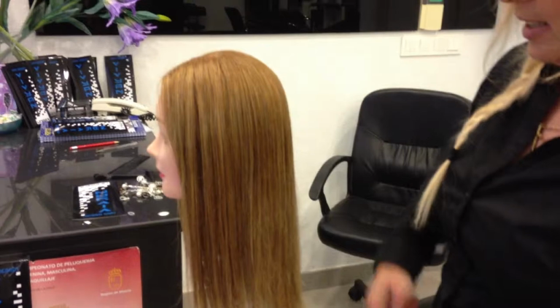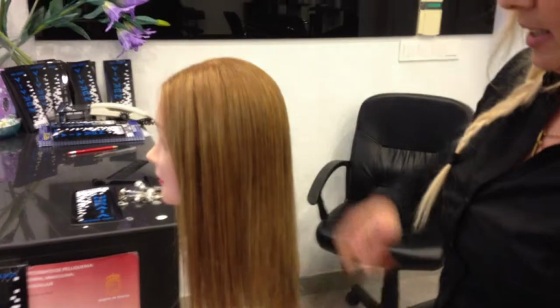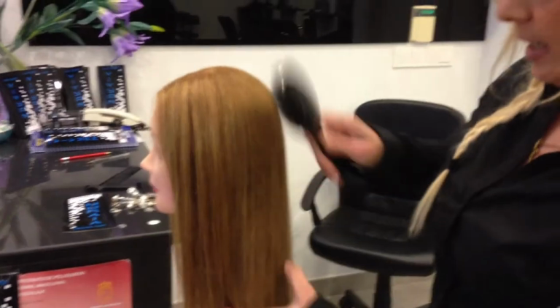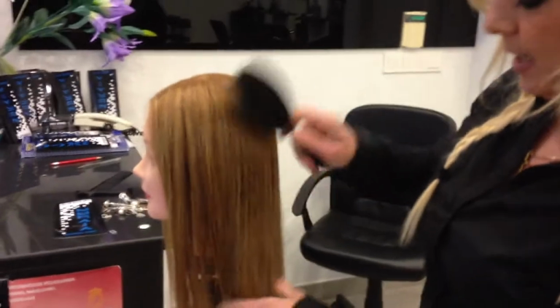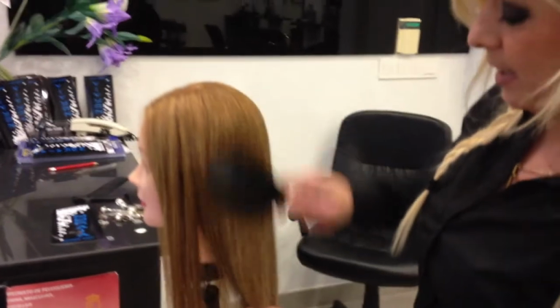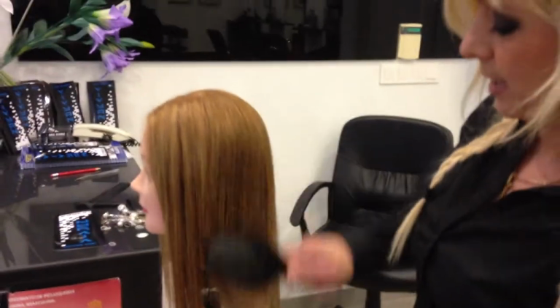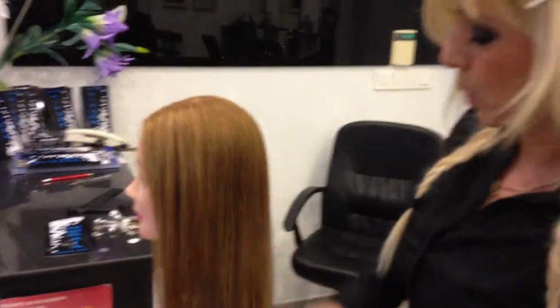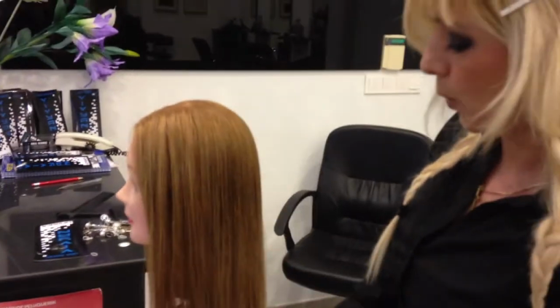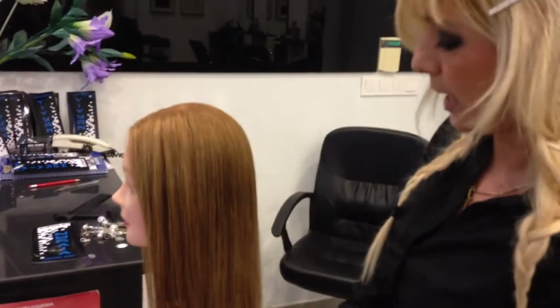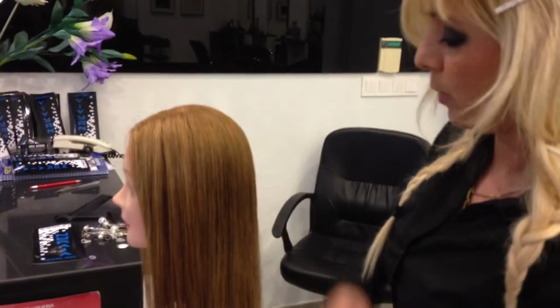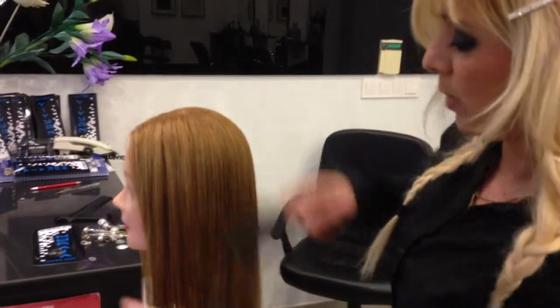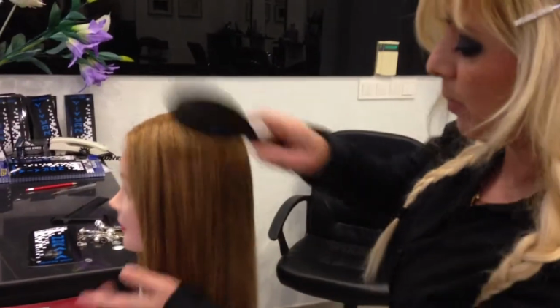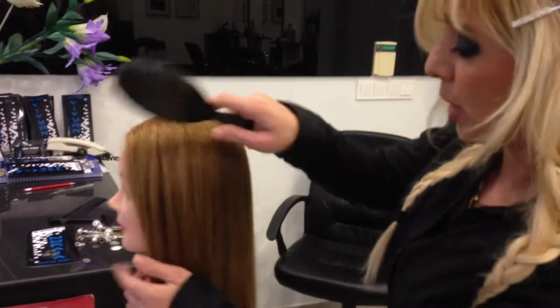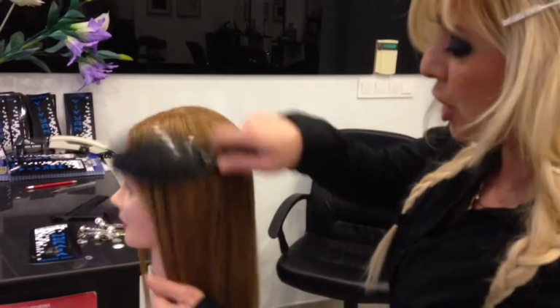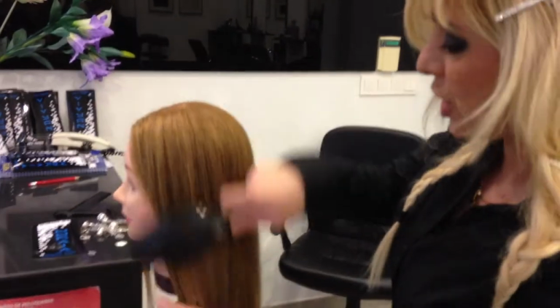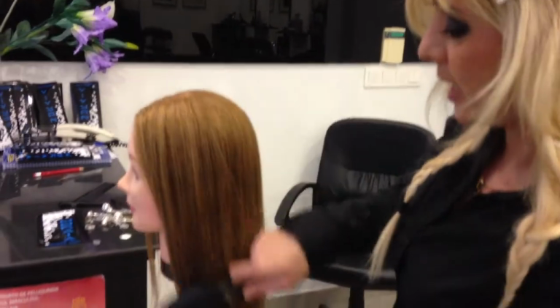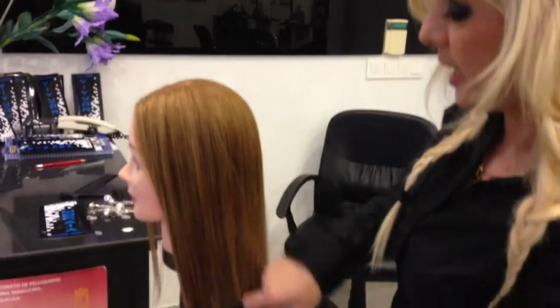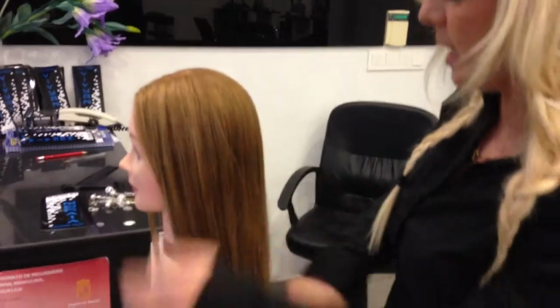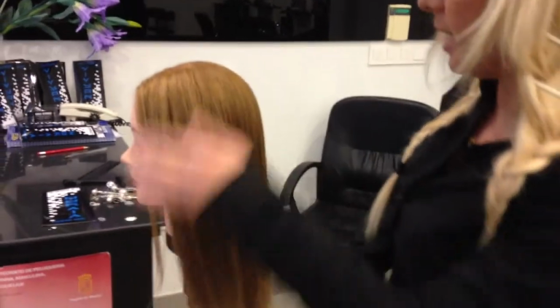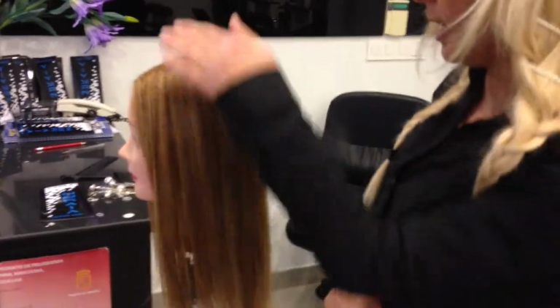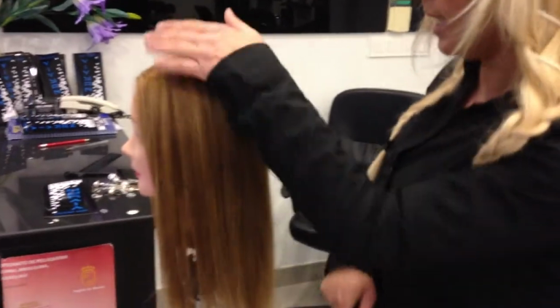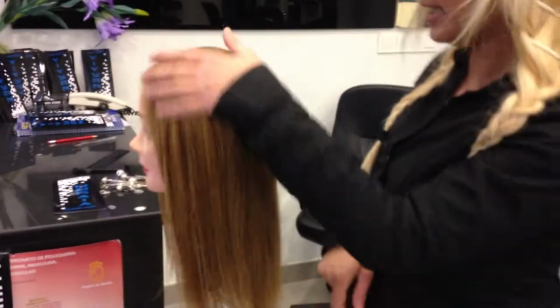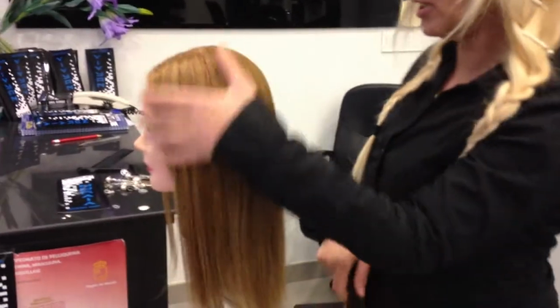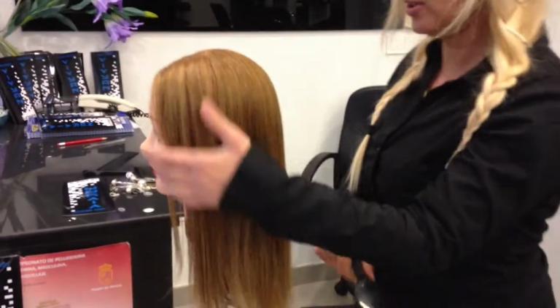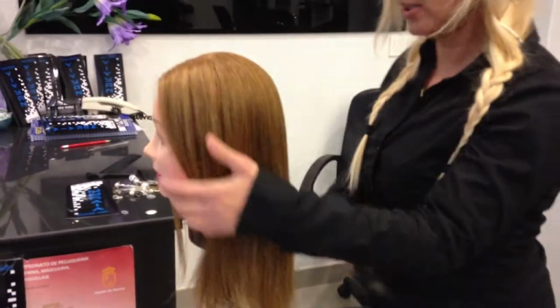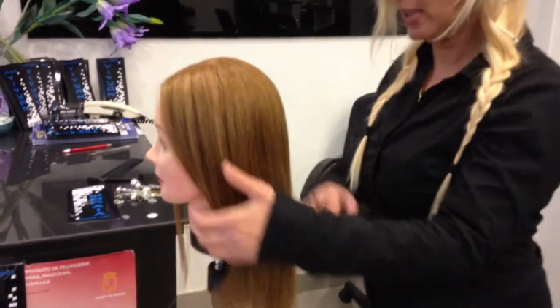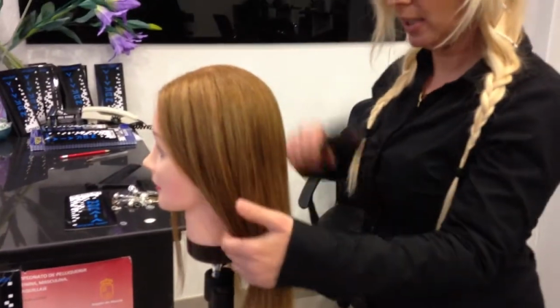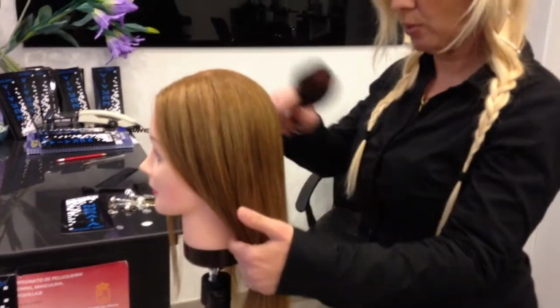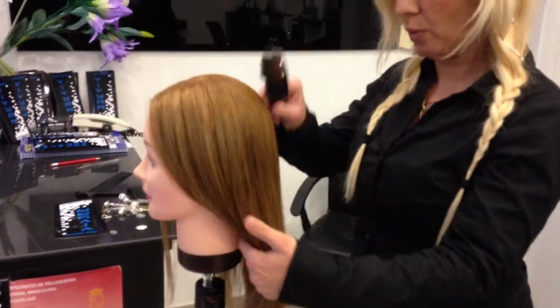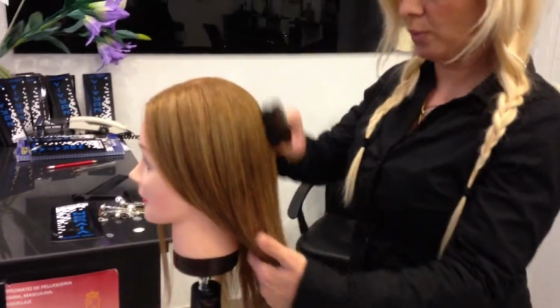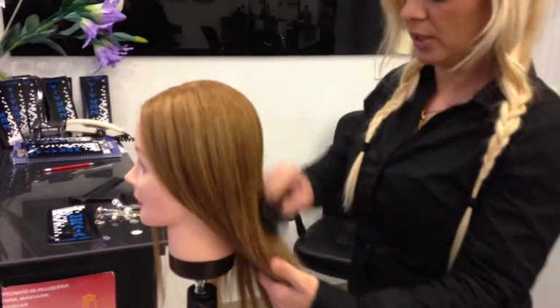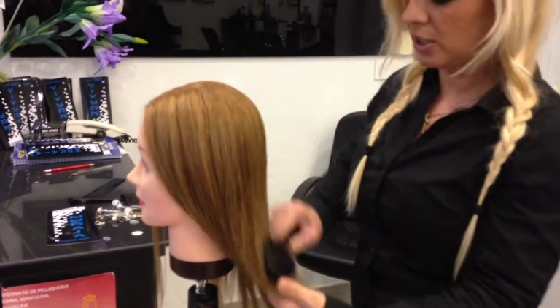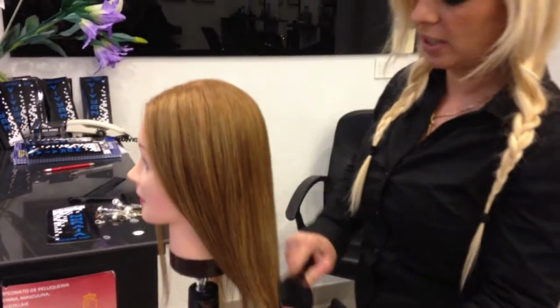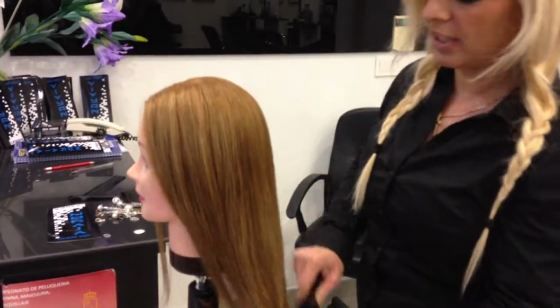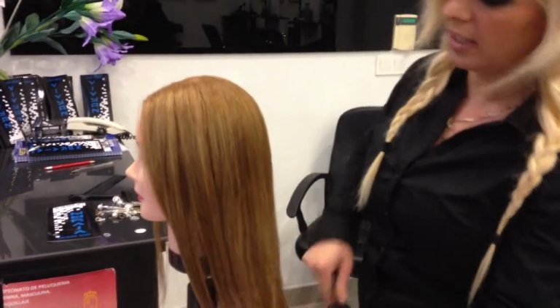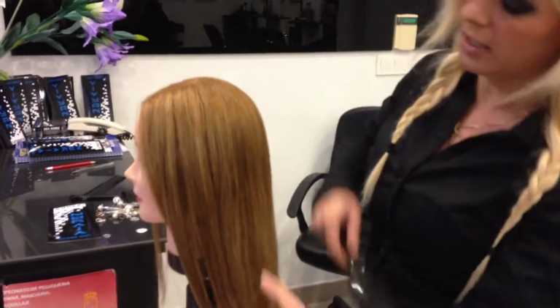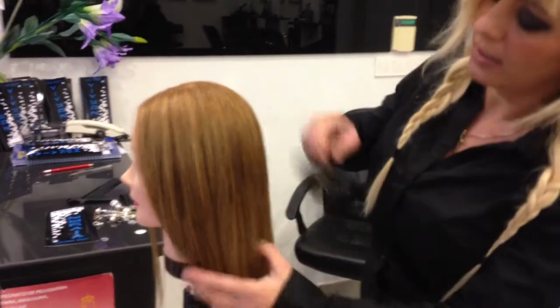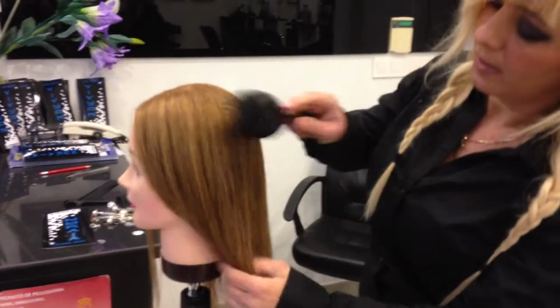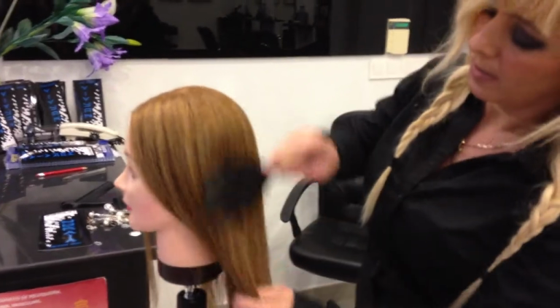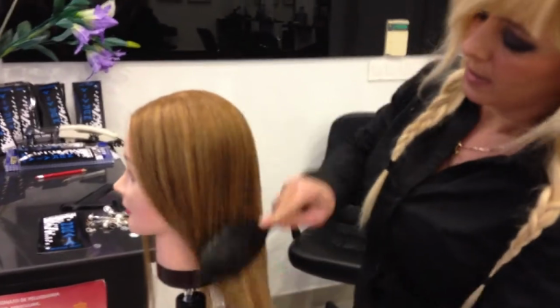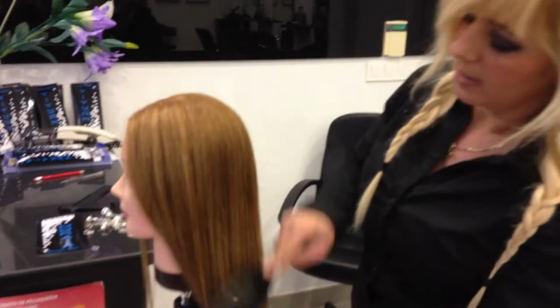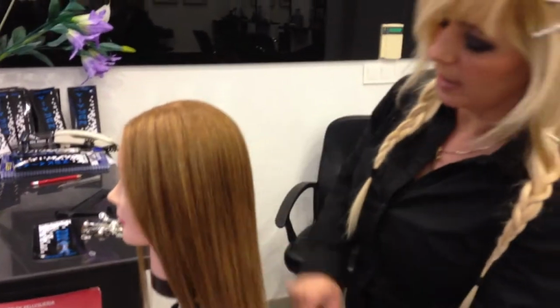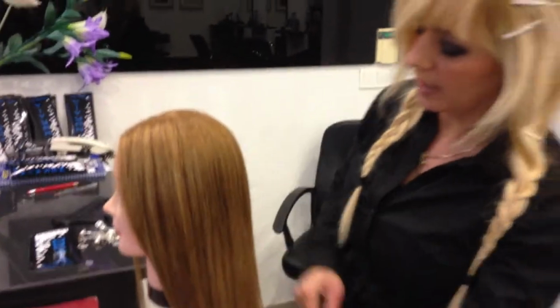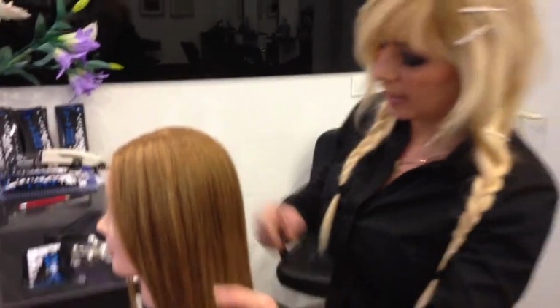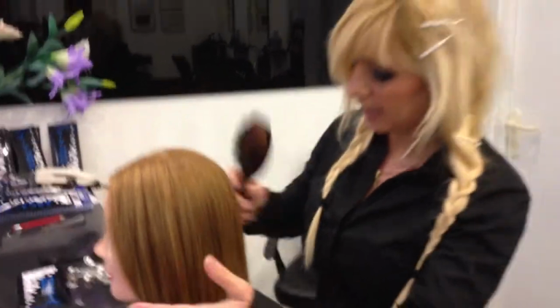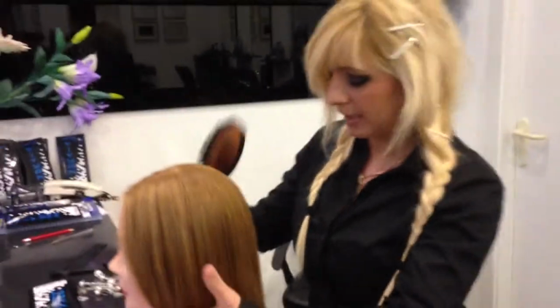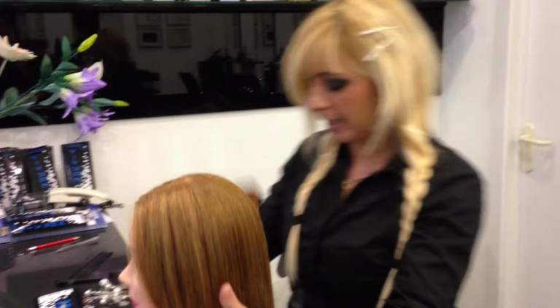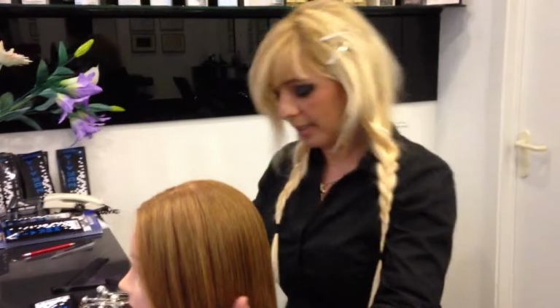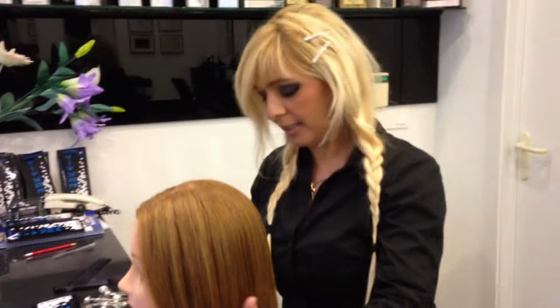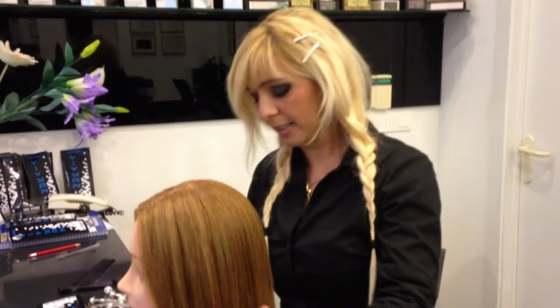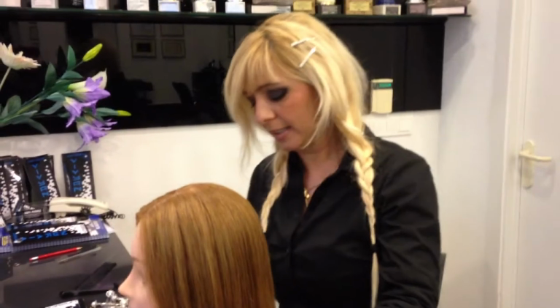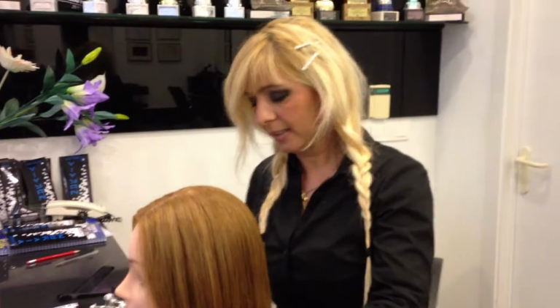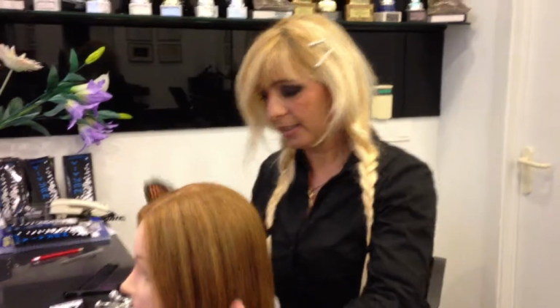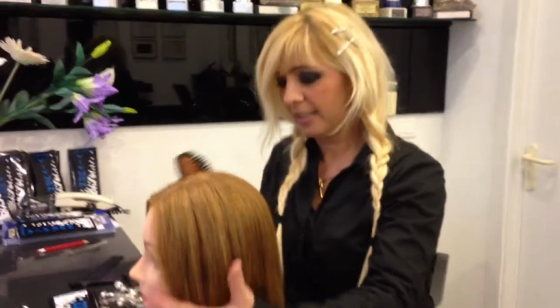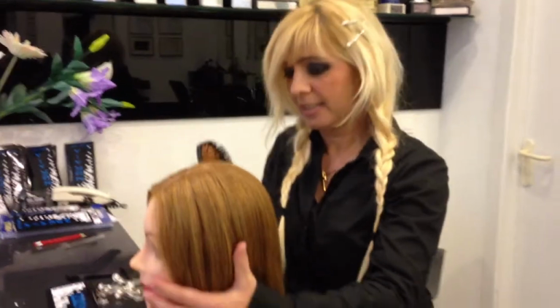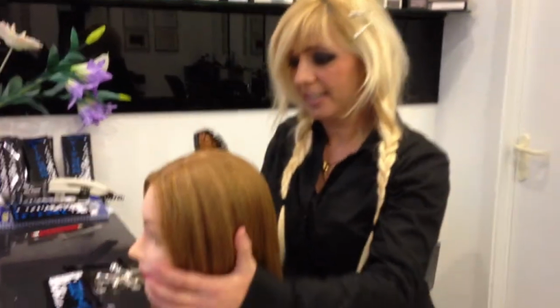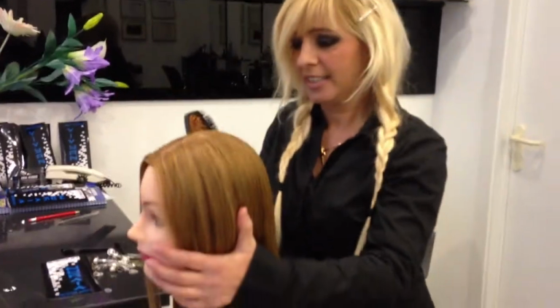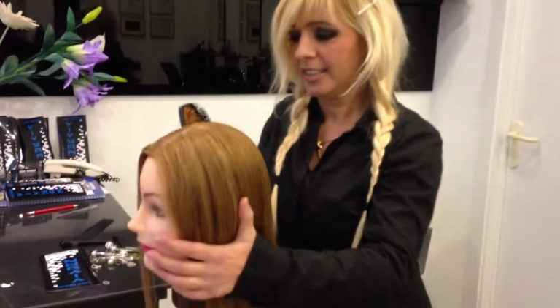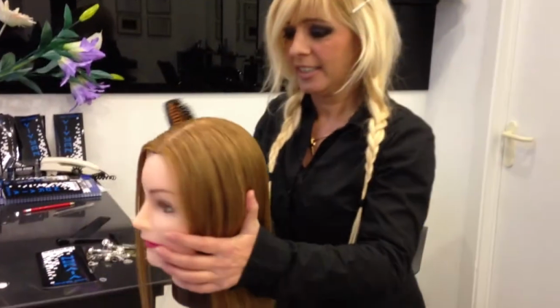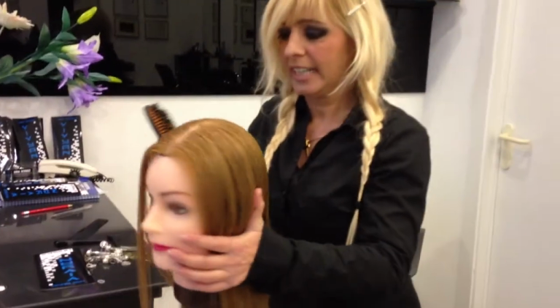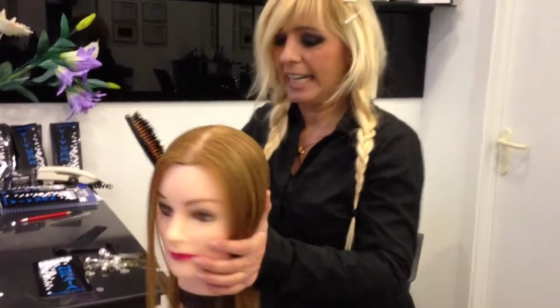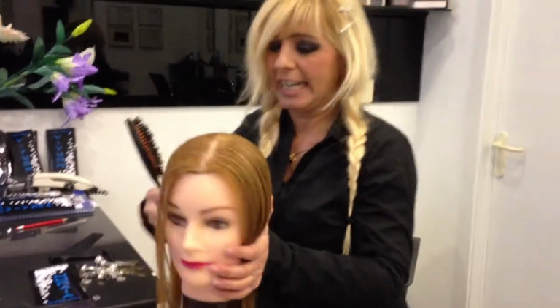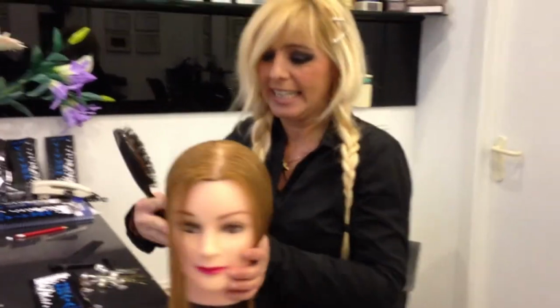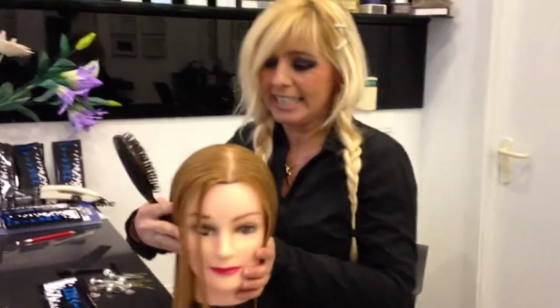Brush the hair from the point to the length to the end. In this way, we brush the hair. As you see, we brush the hair nice and clean.